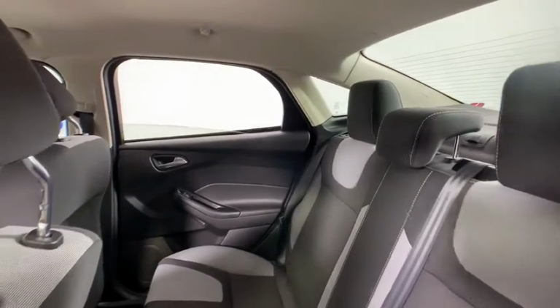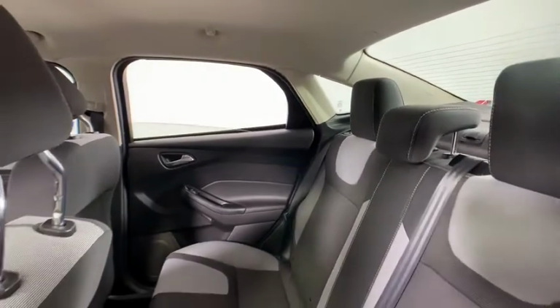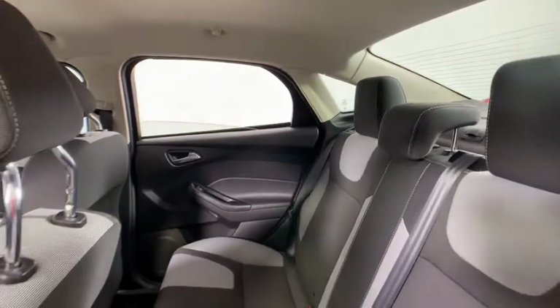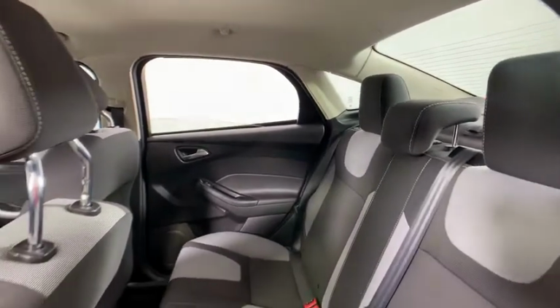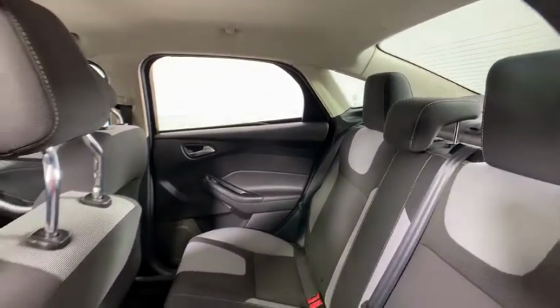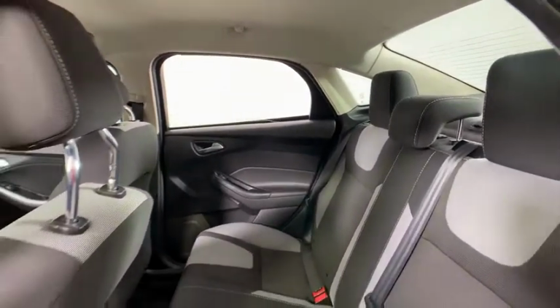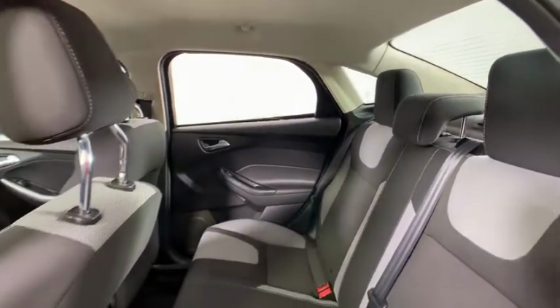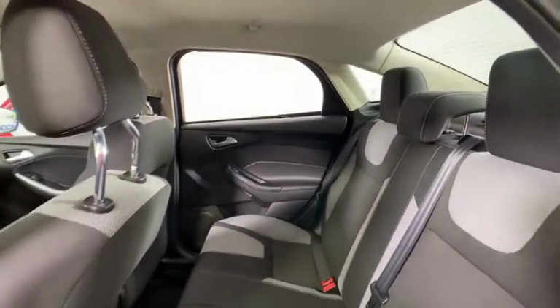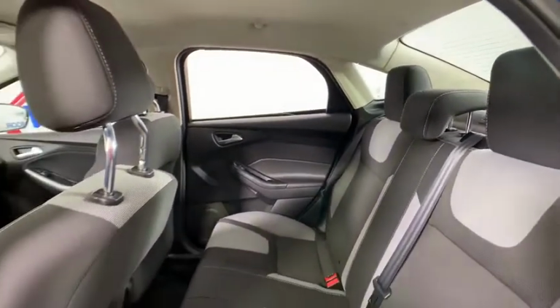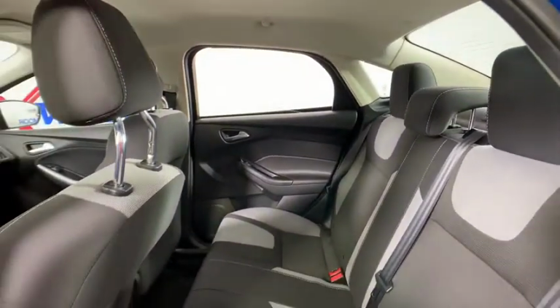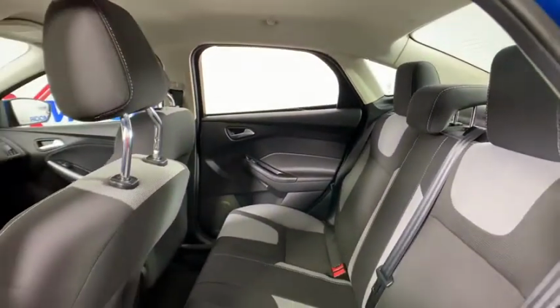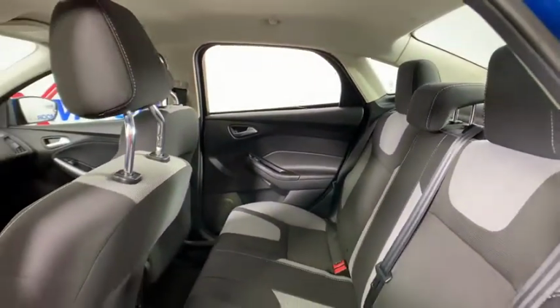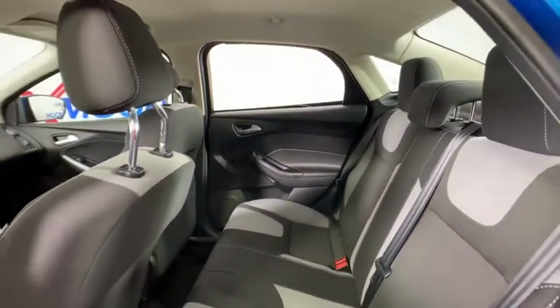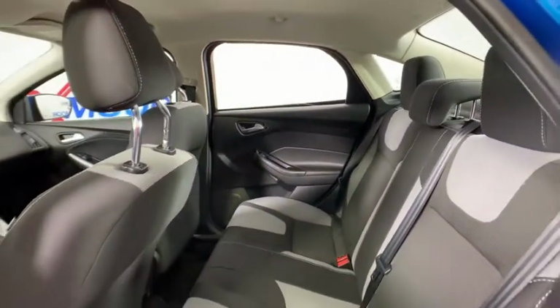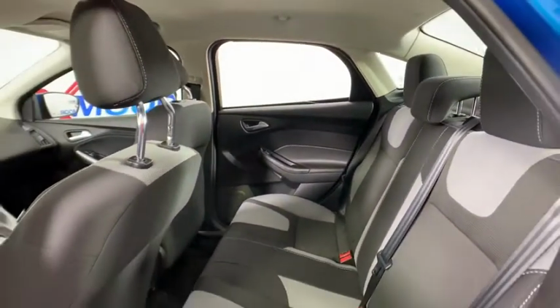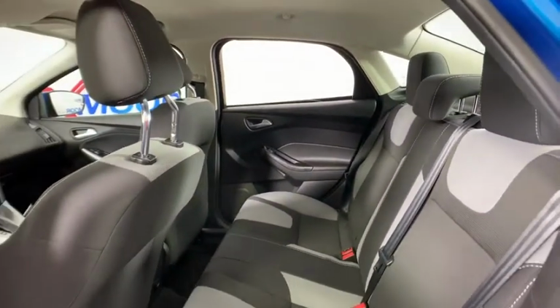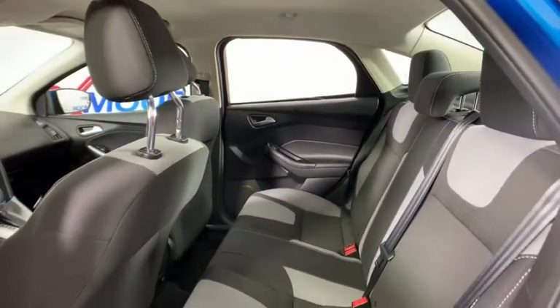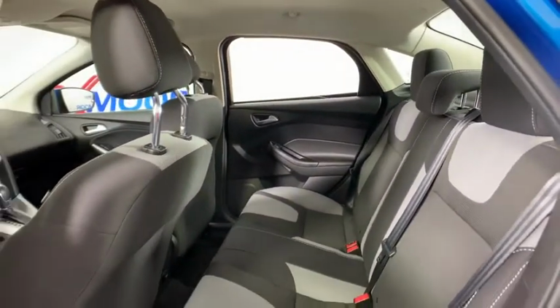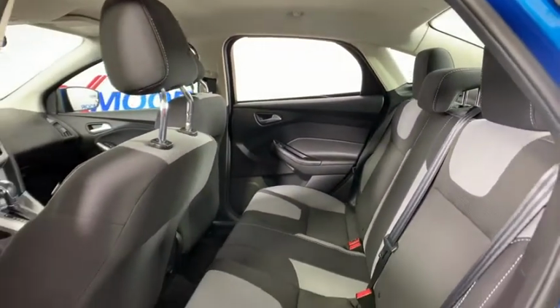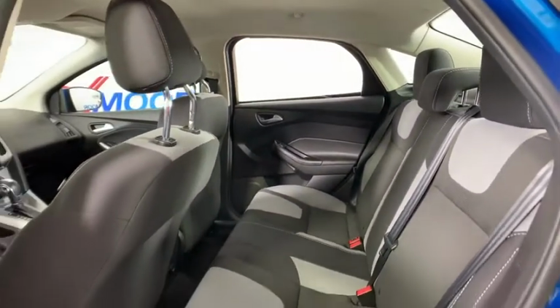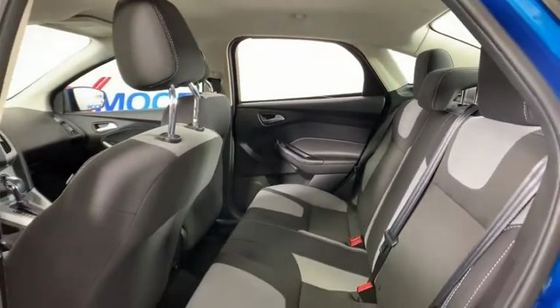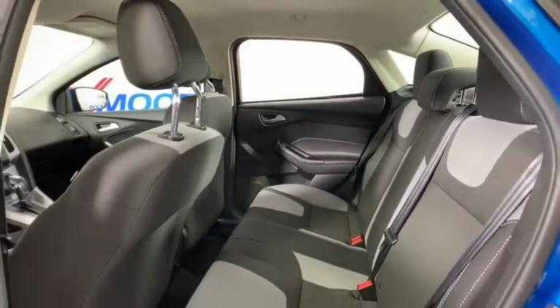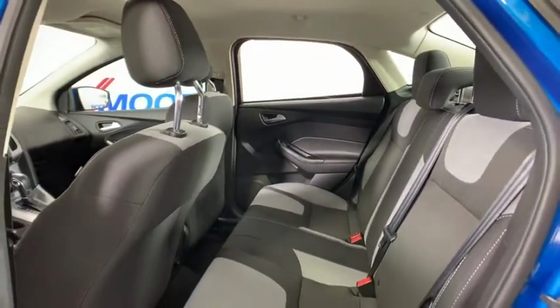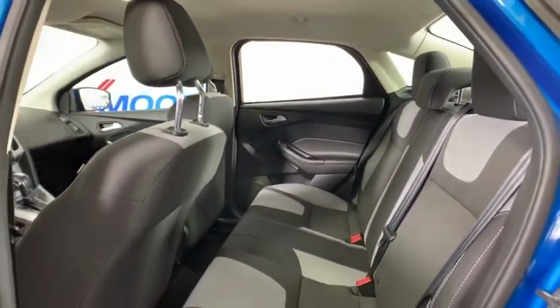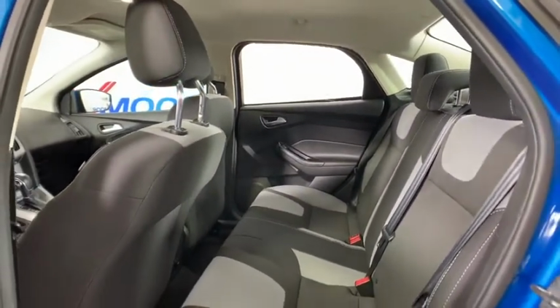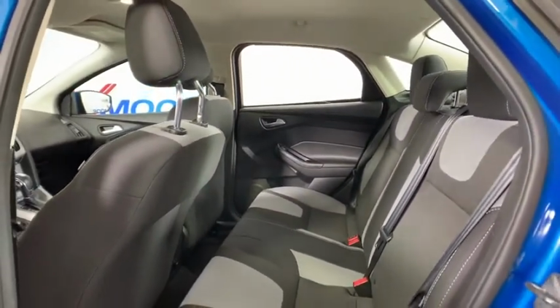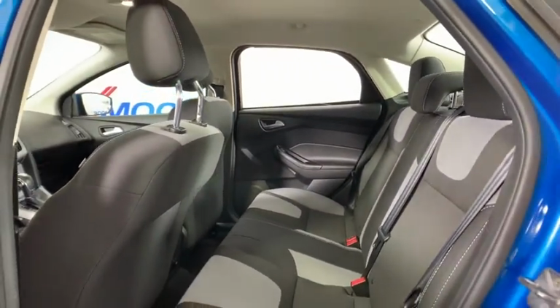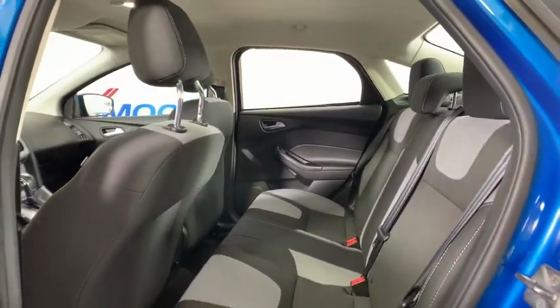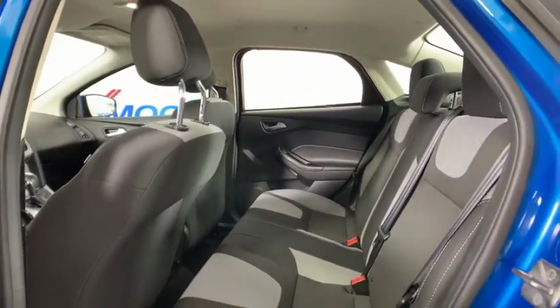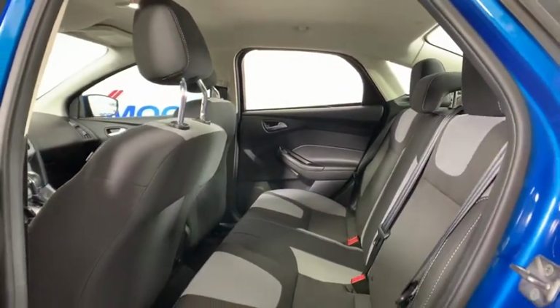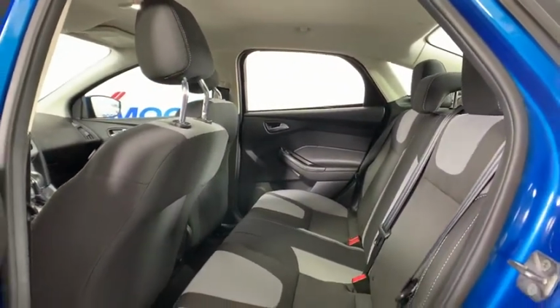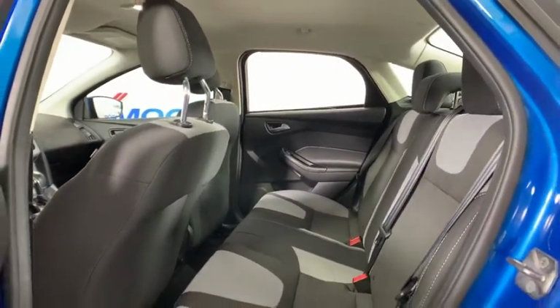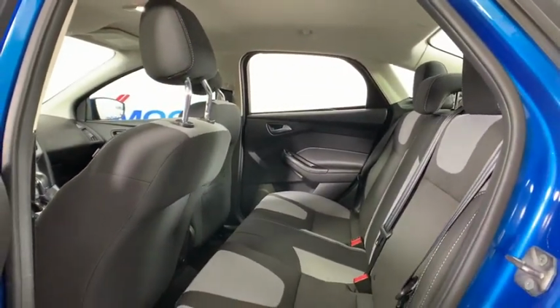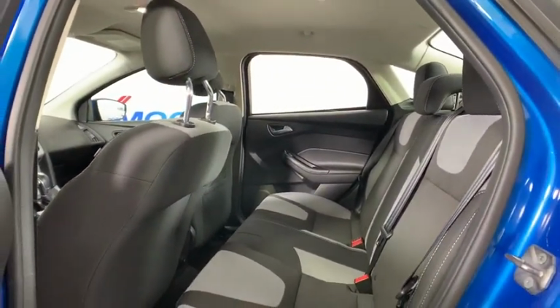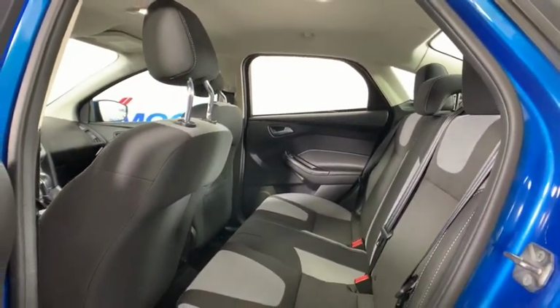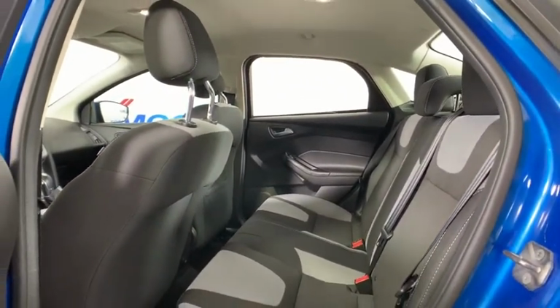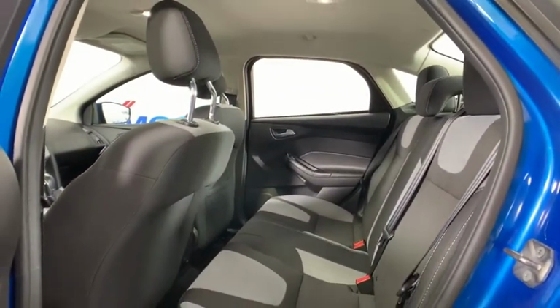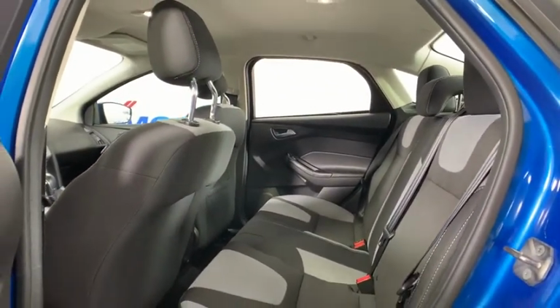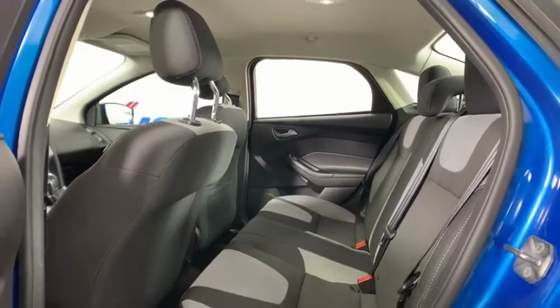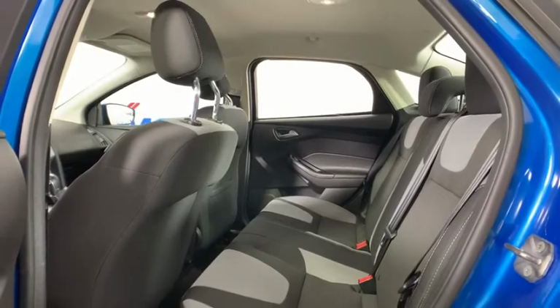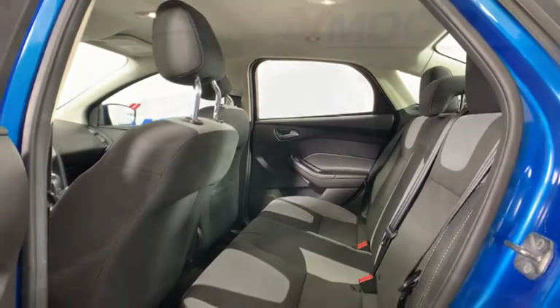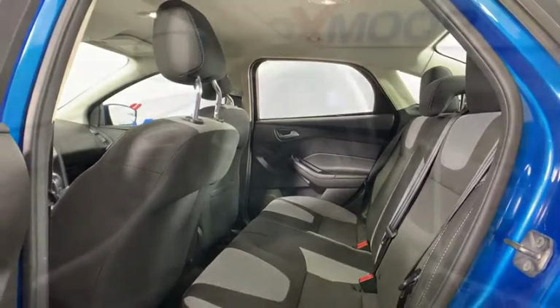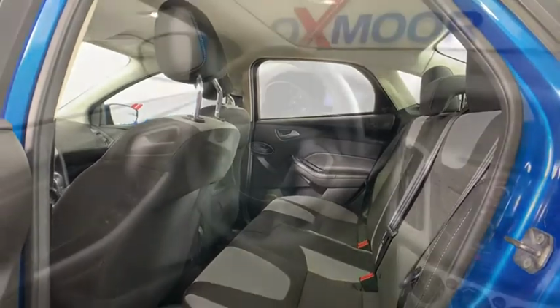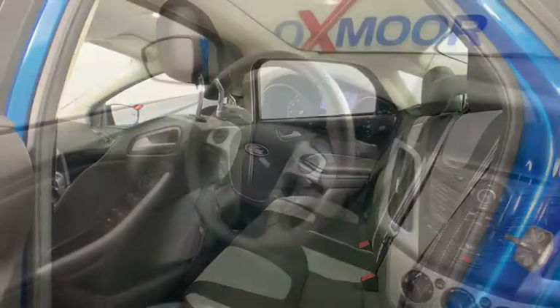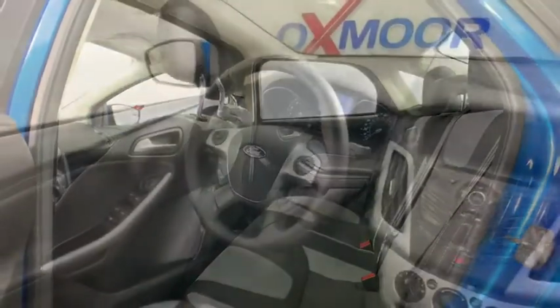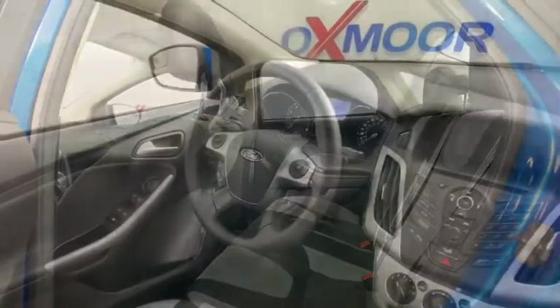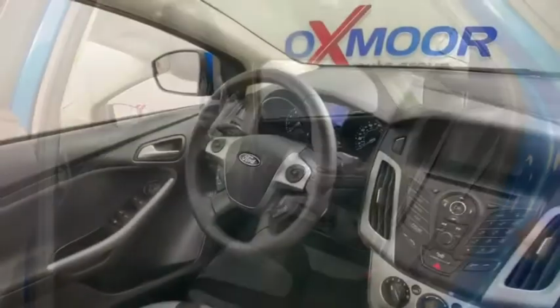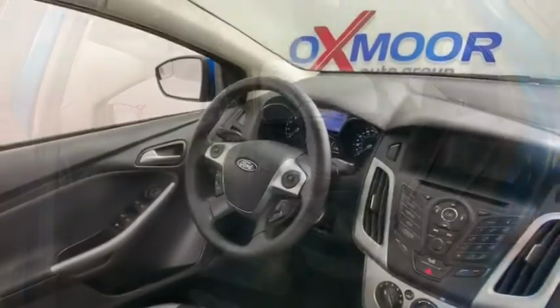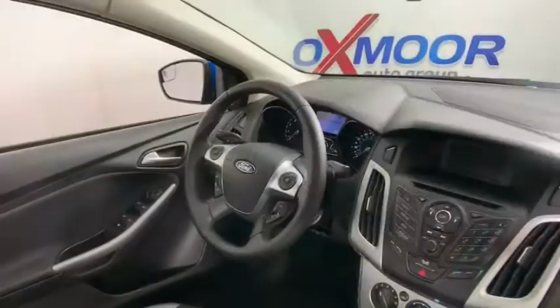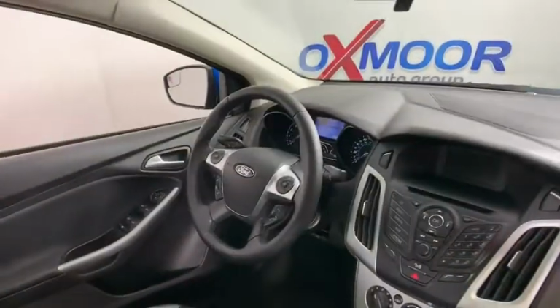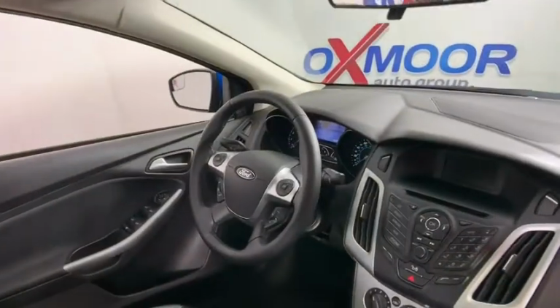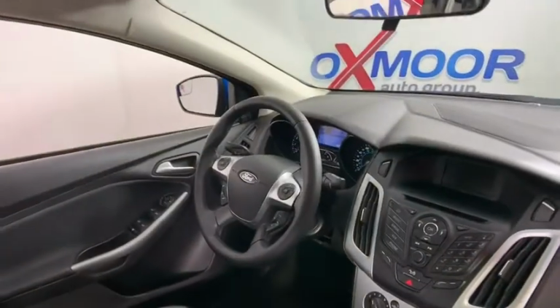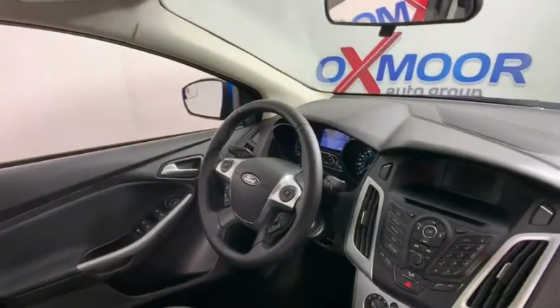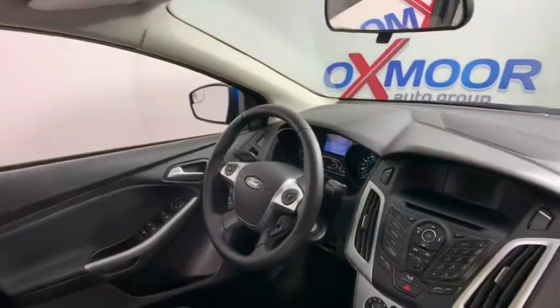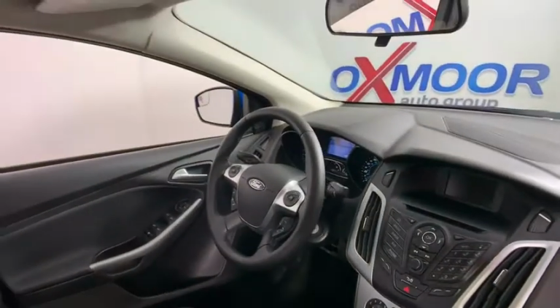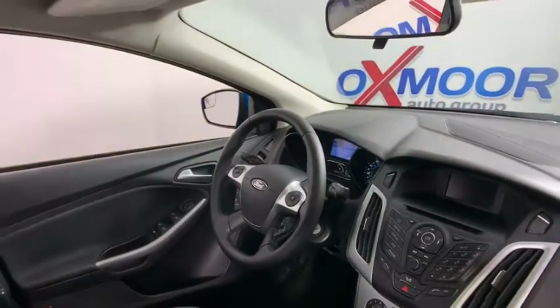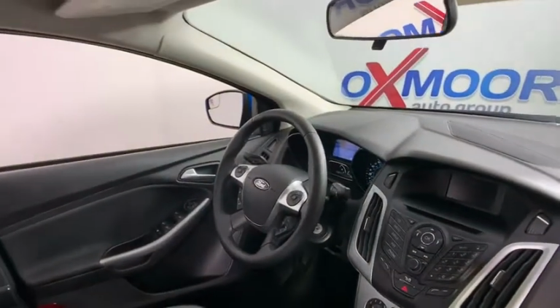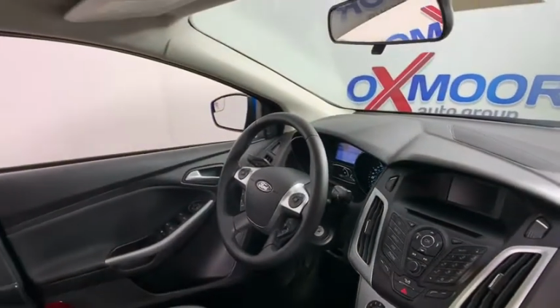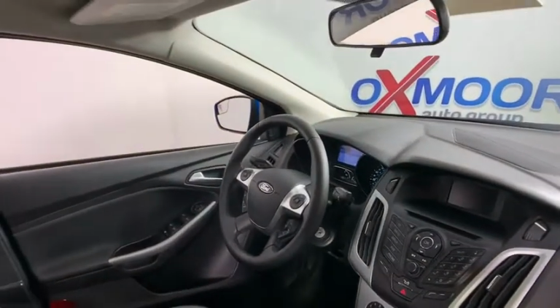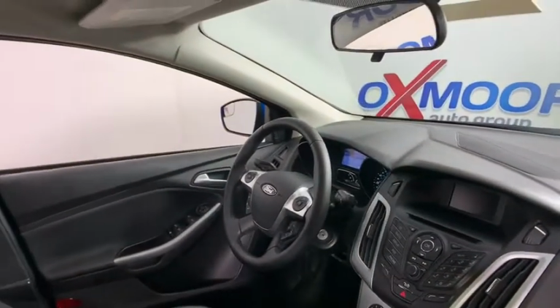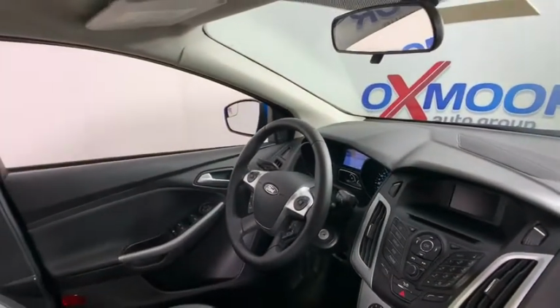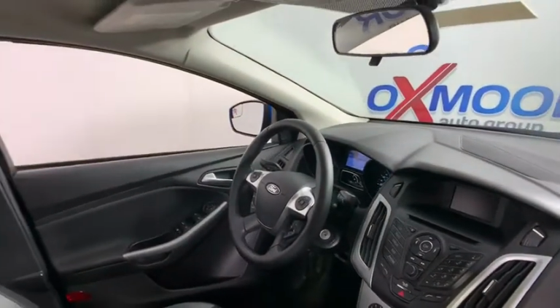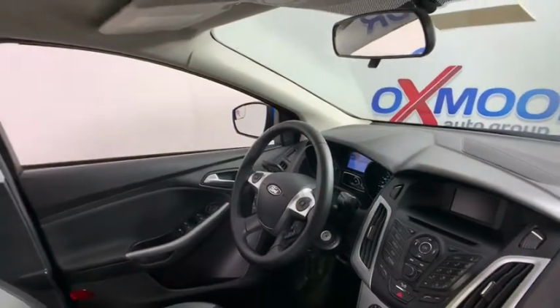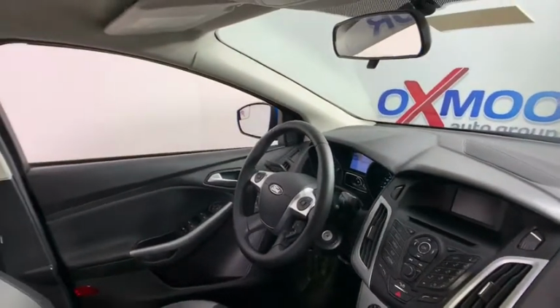Remote keyless entry, panic alarm, driver vanity mirror, tilt steering wheel, front bucket seats, passenger vanity mirror.